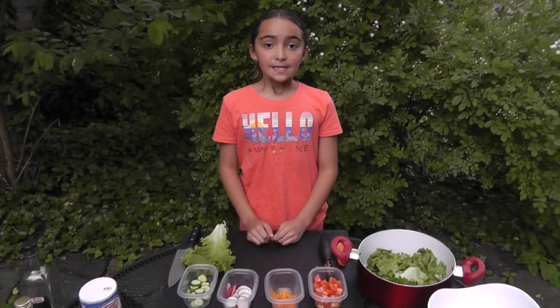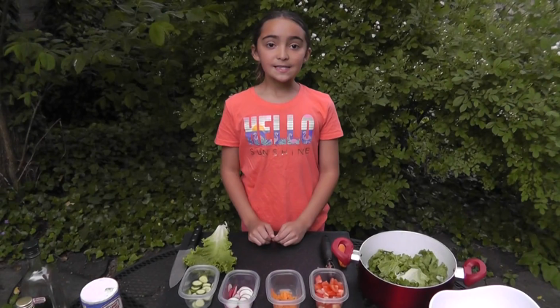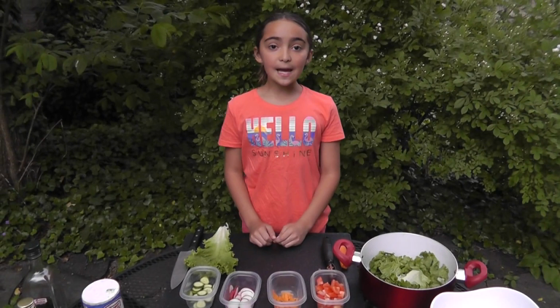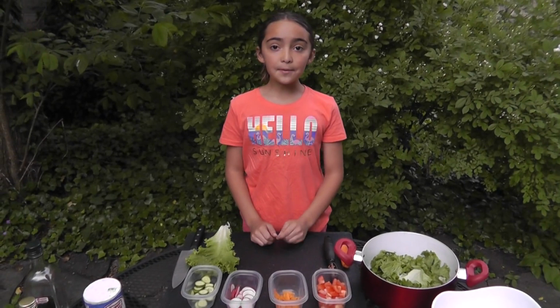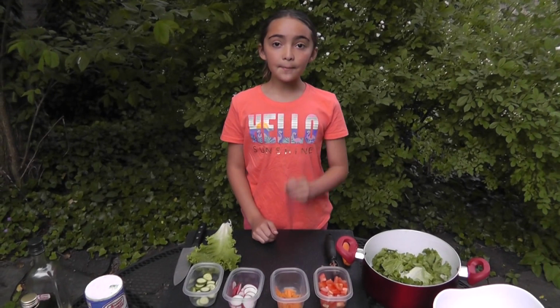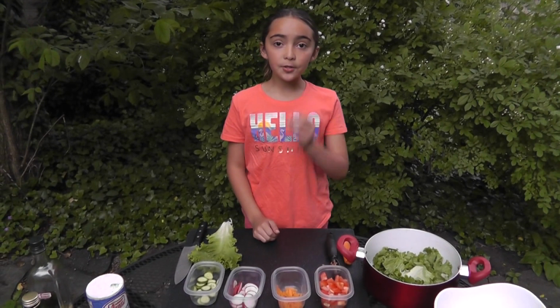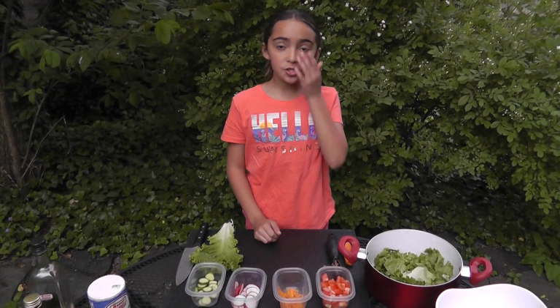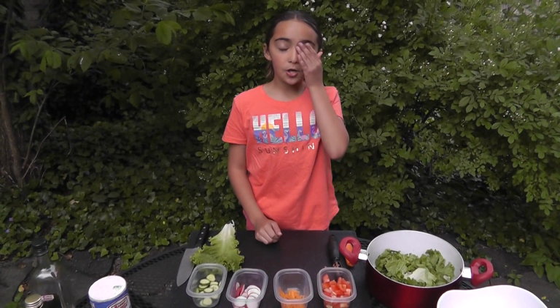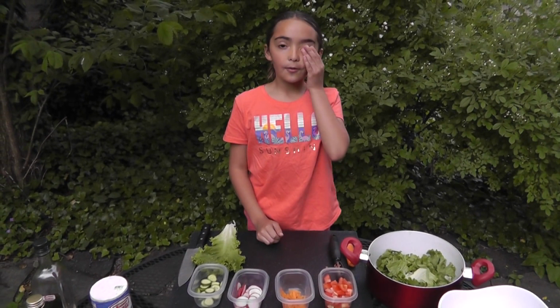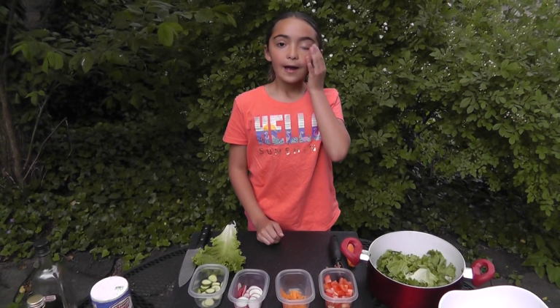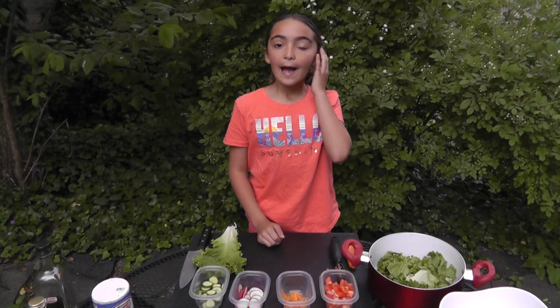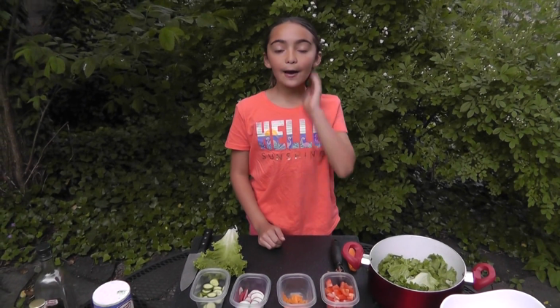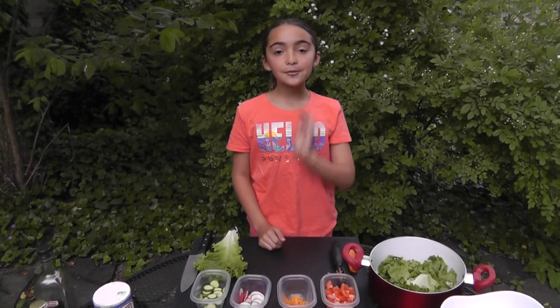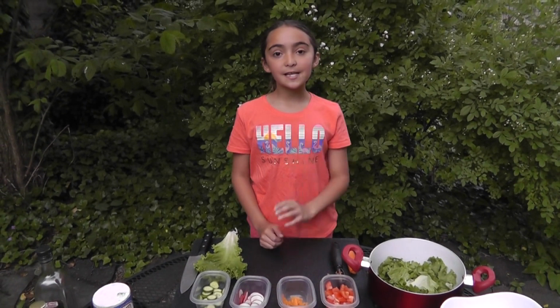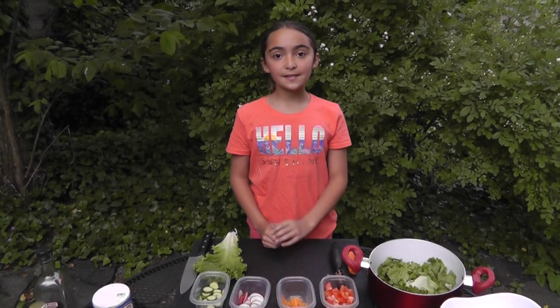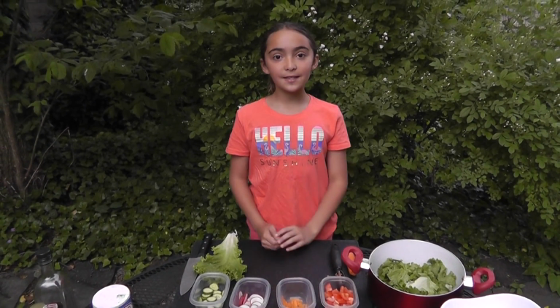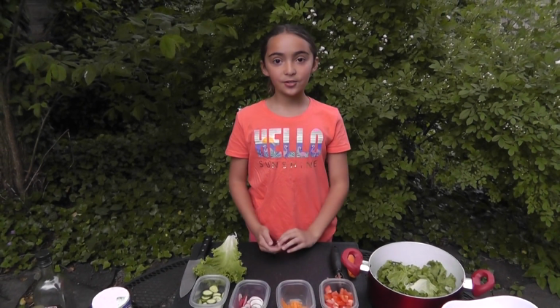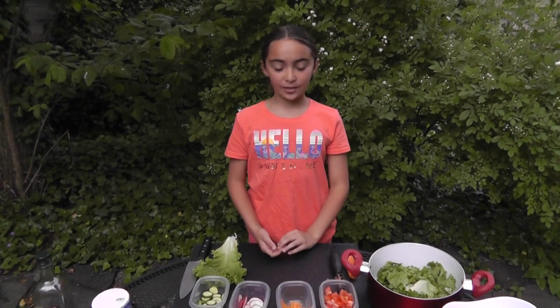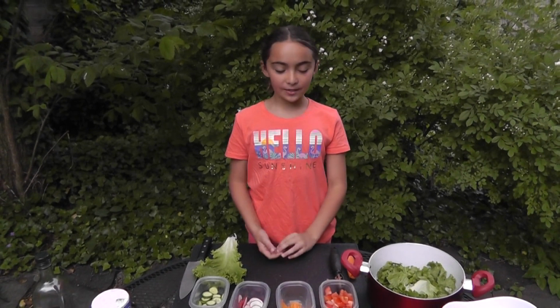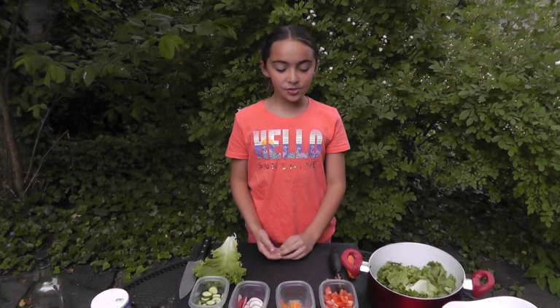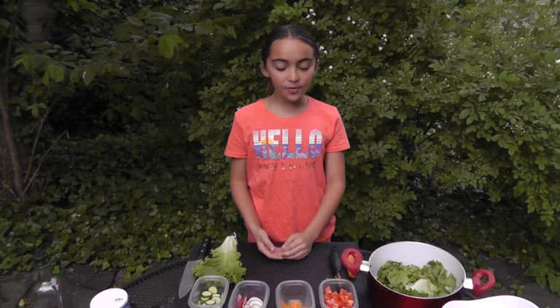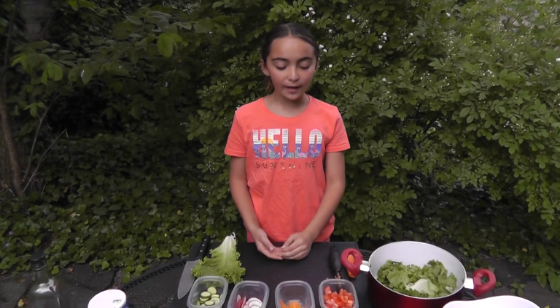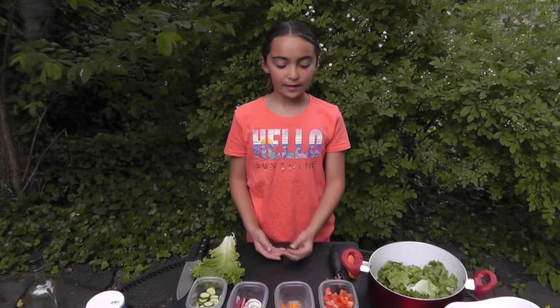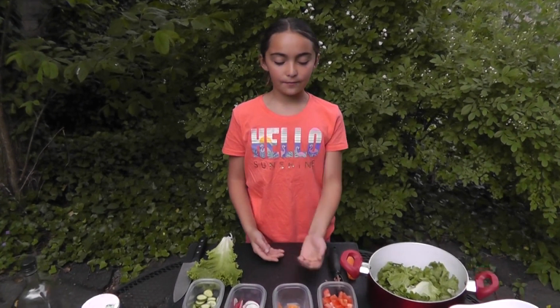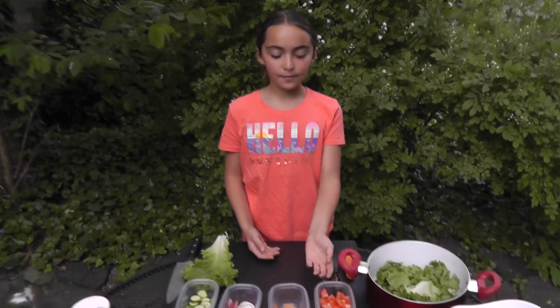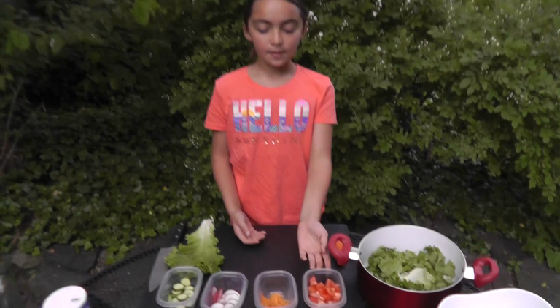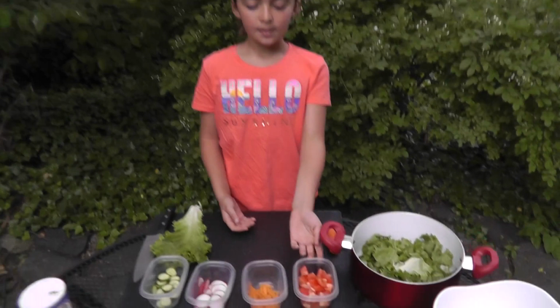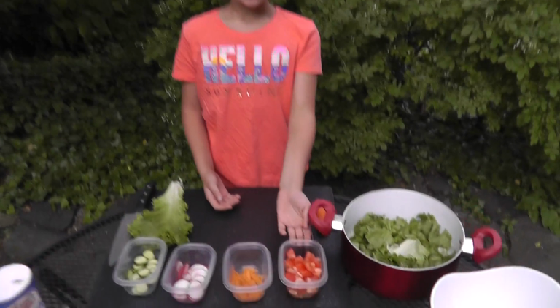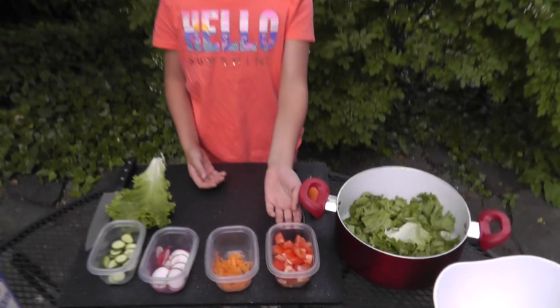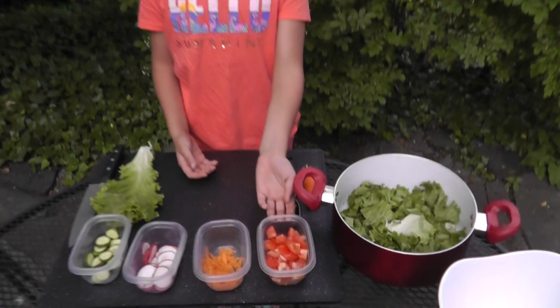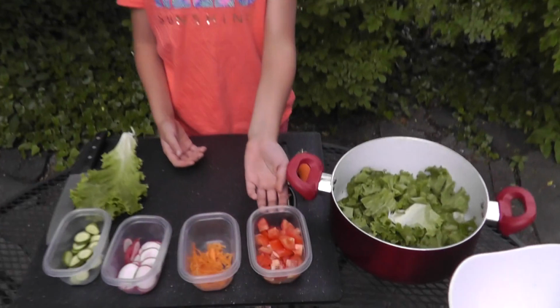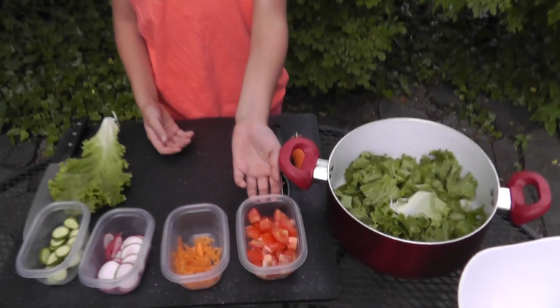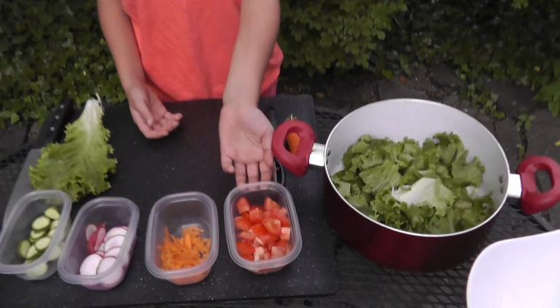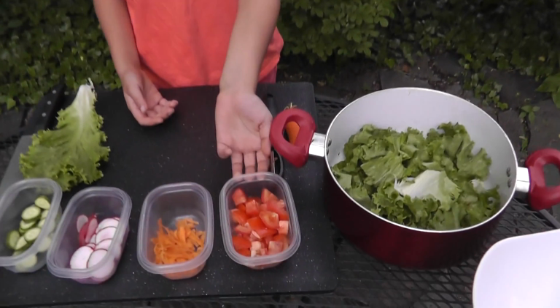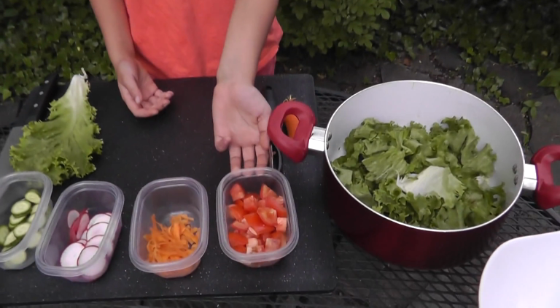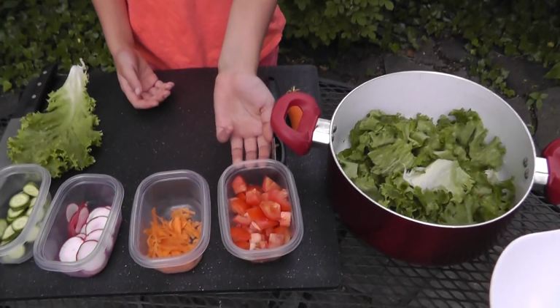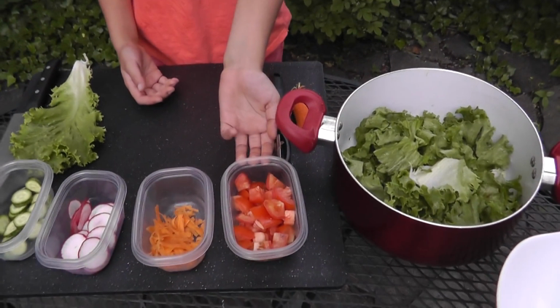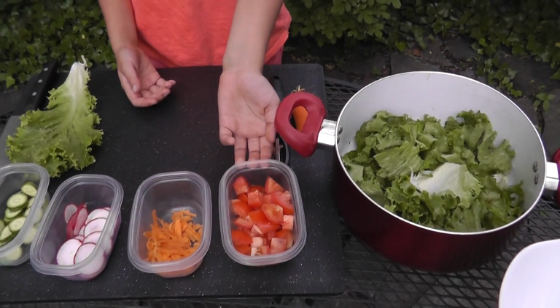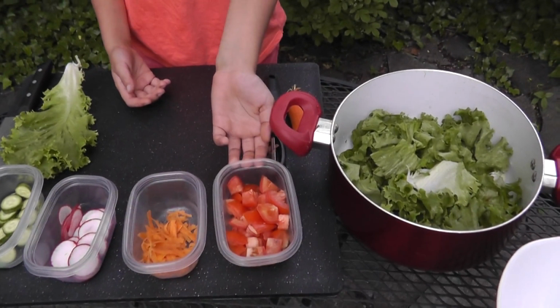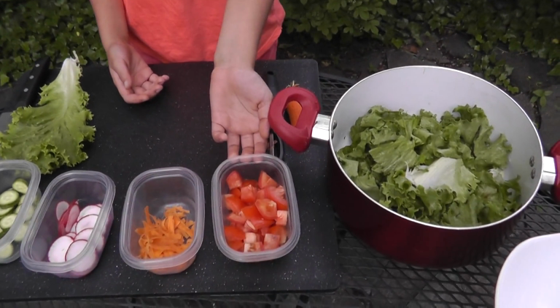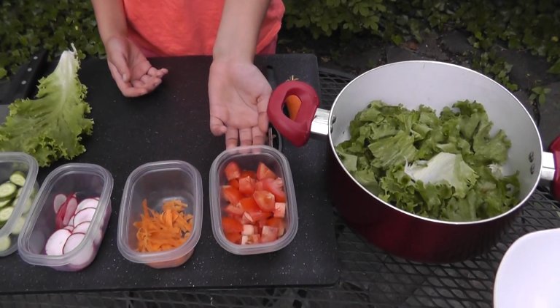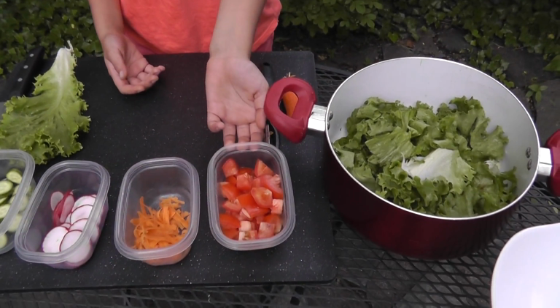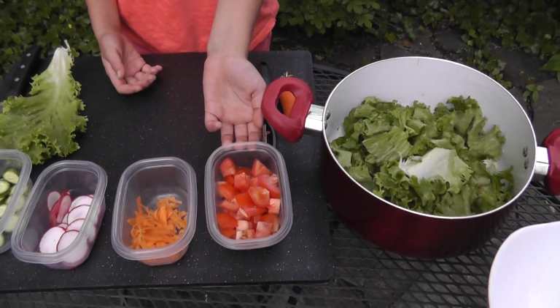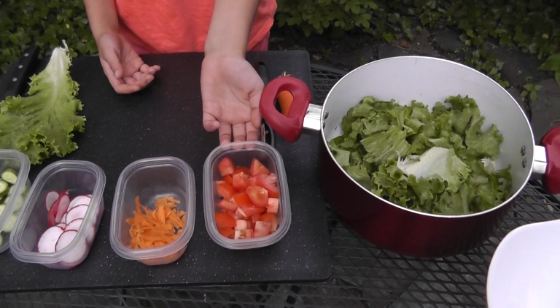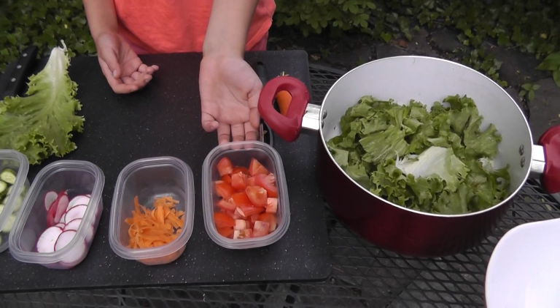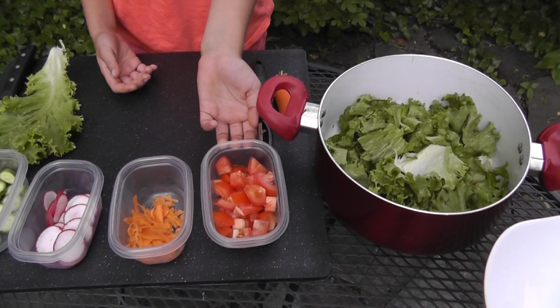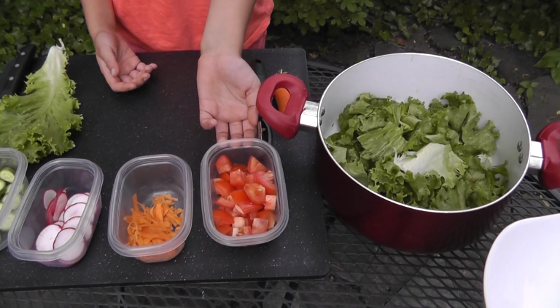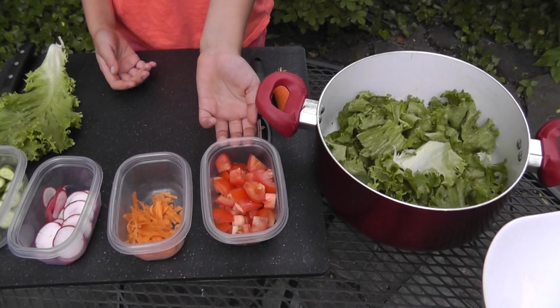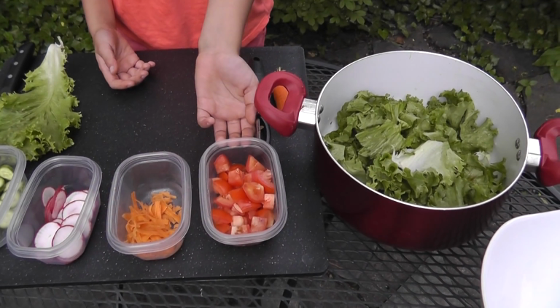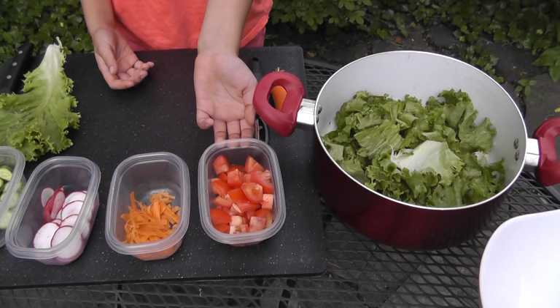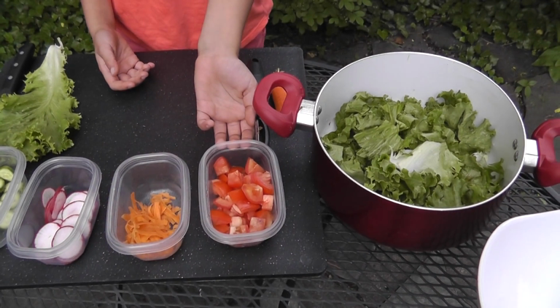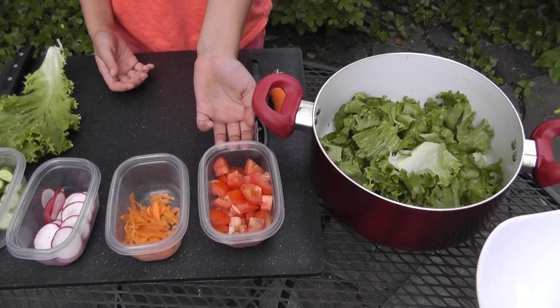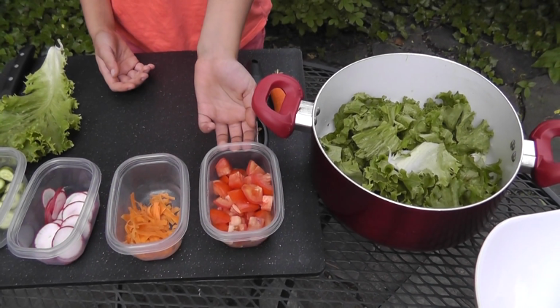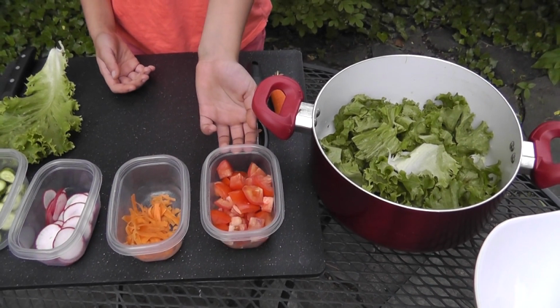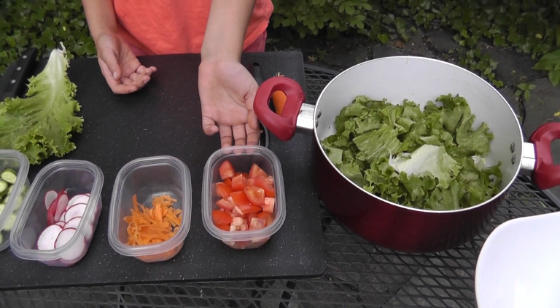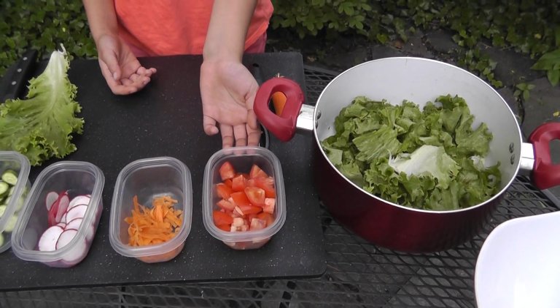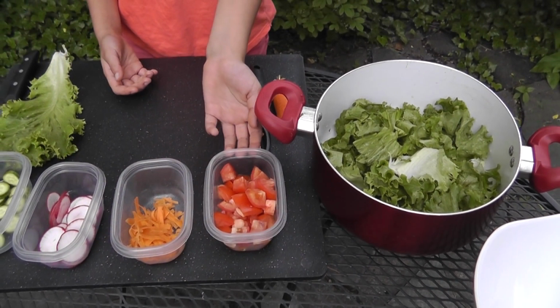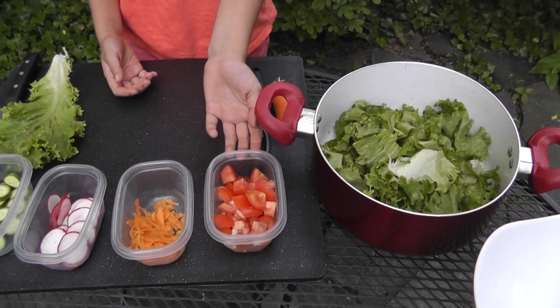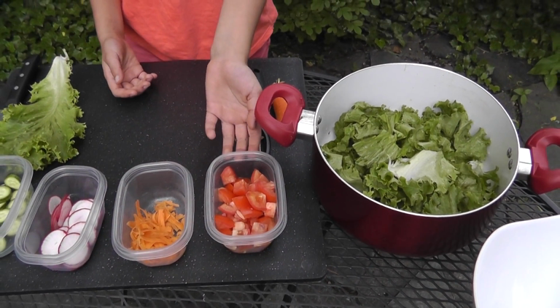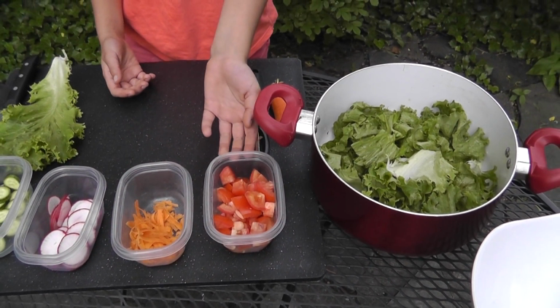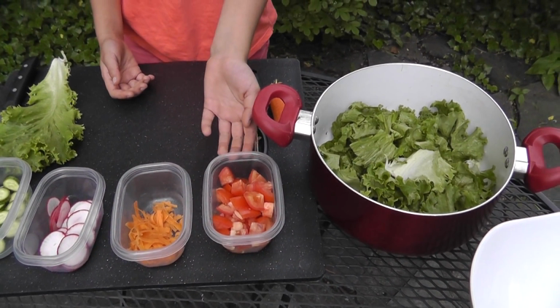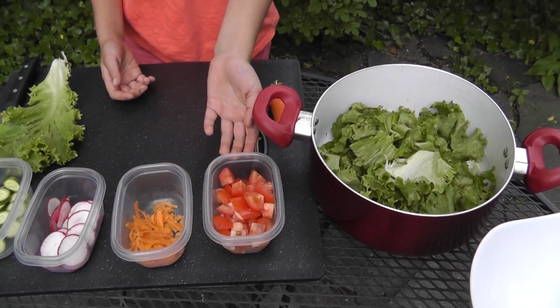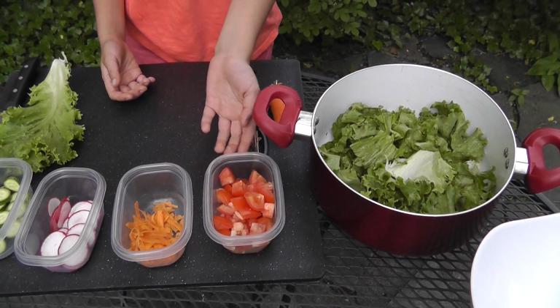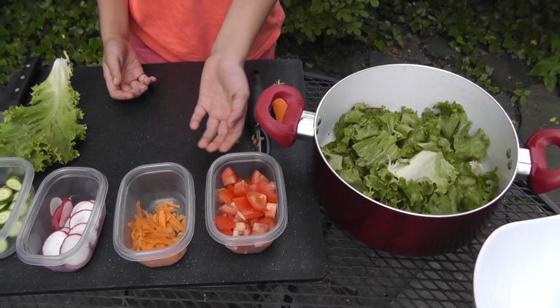Step number two: how to get the ingredients ready. Tomato — rinse, chop, and add salt.